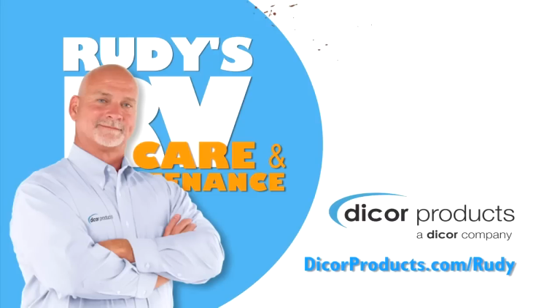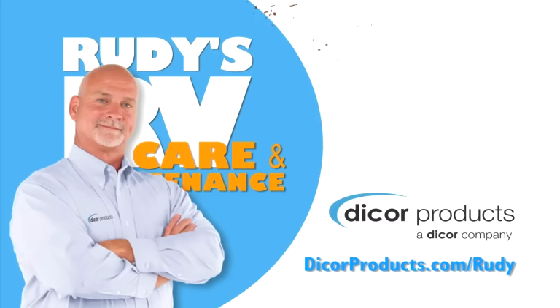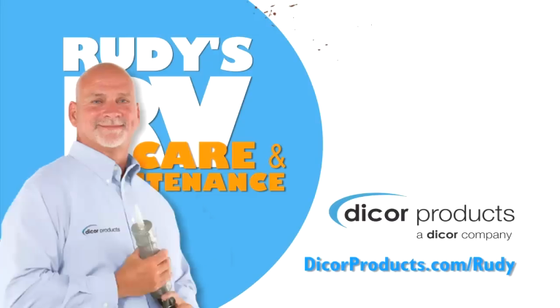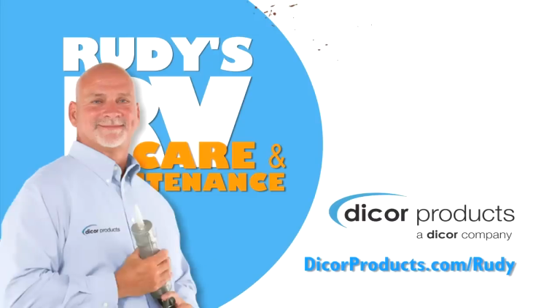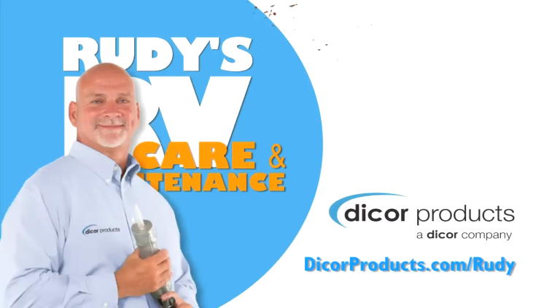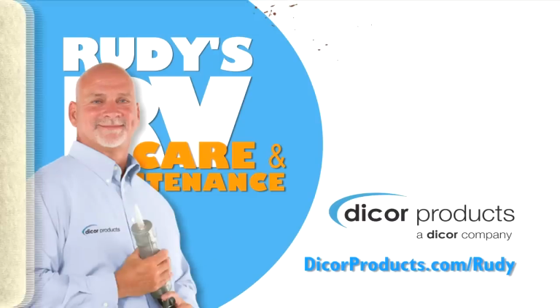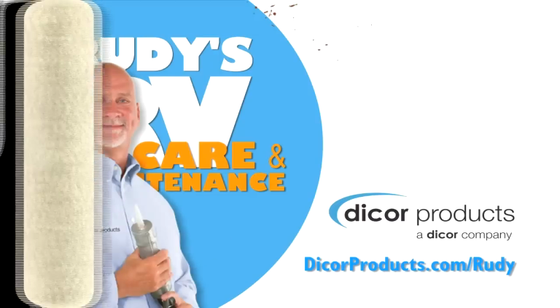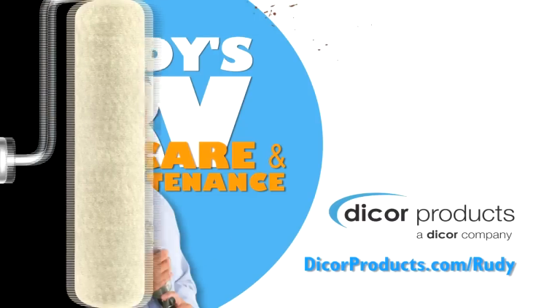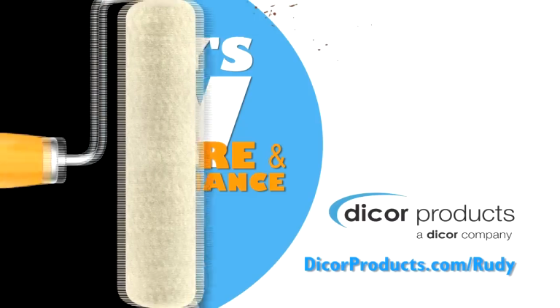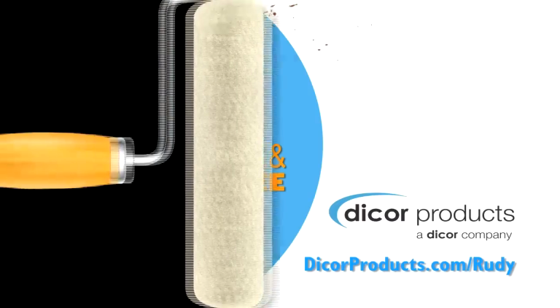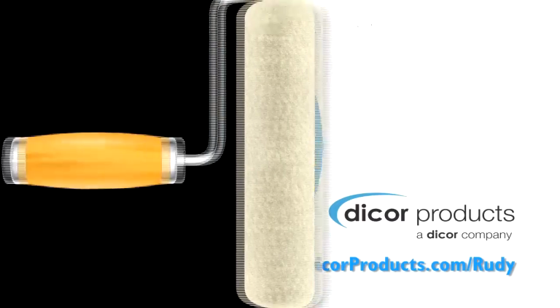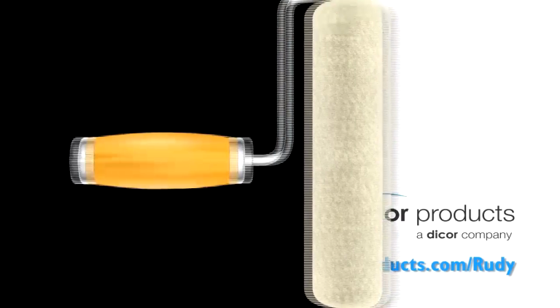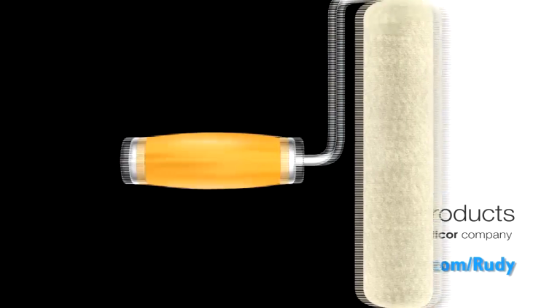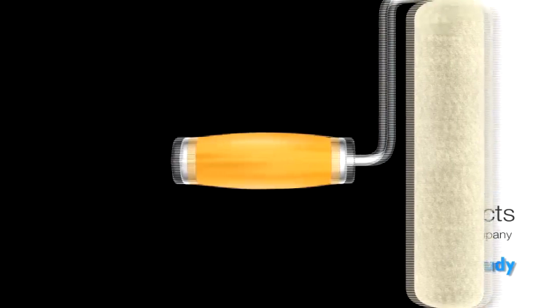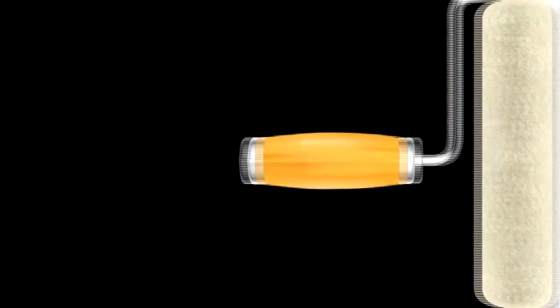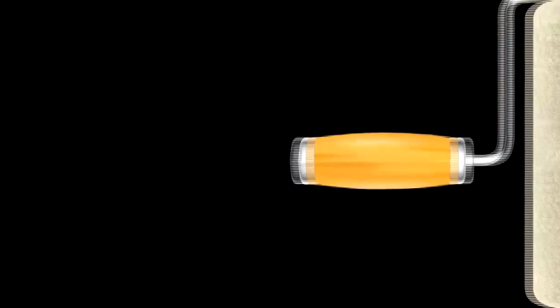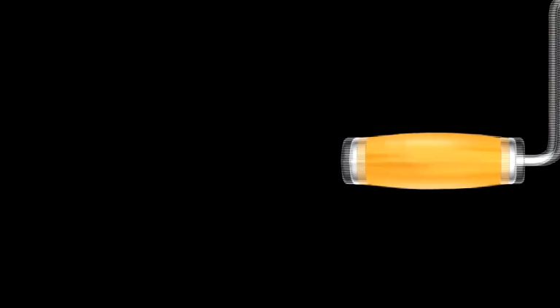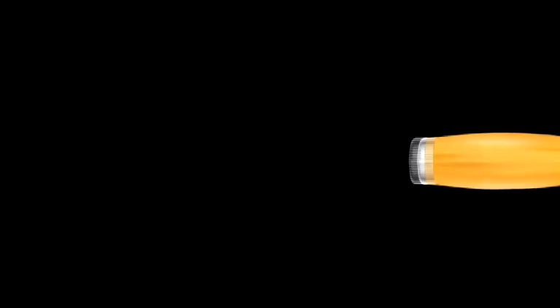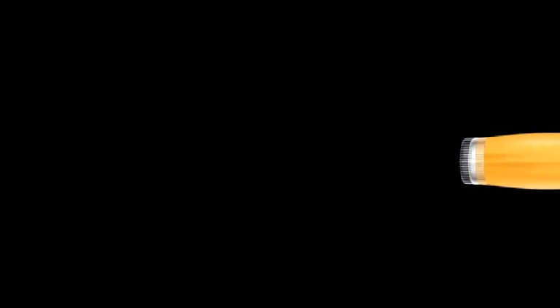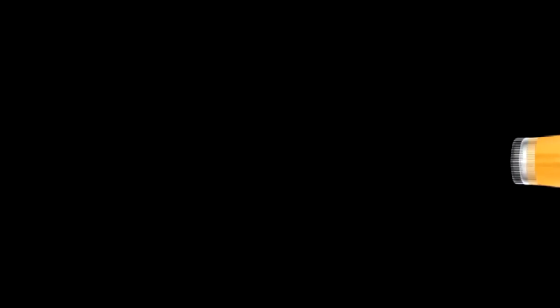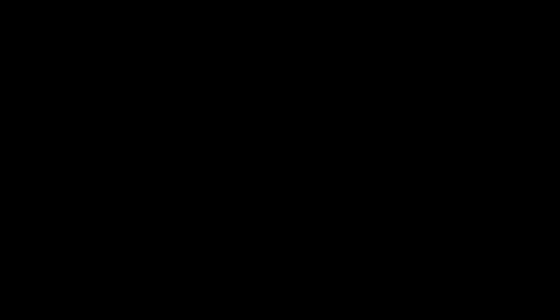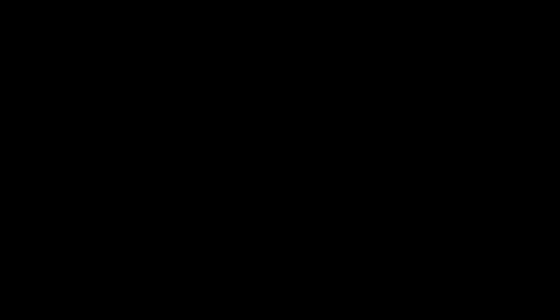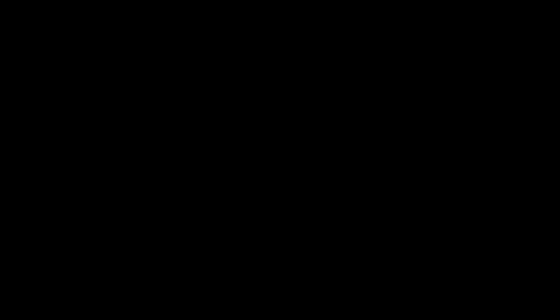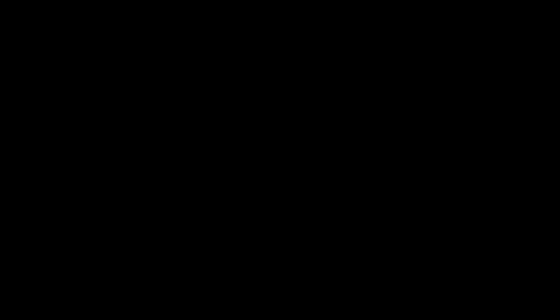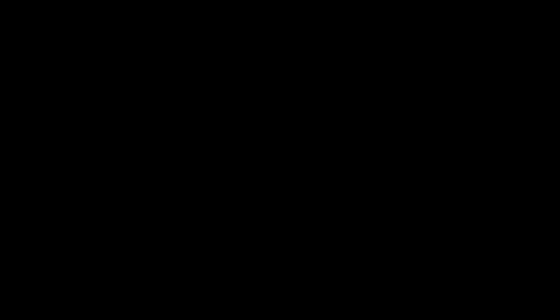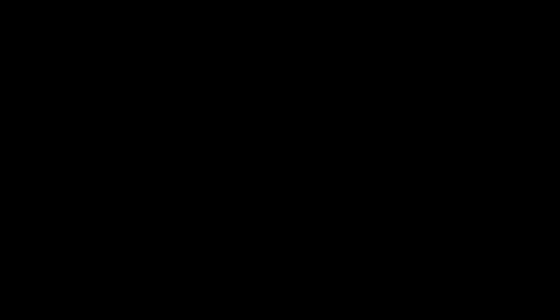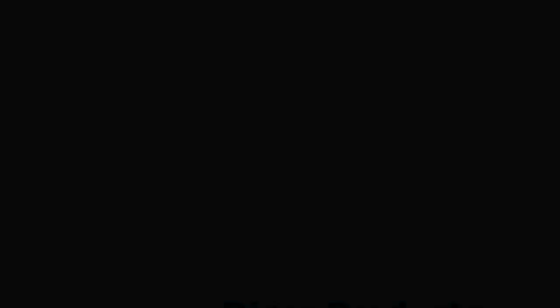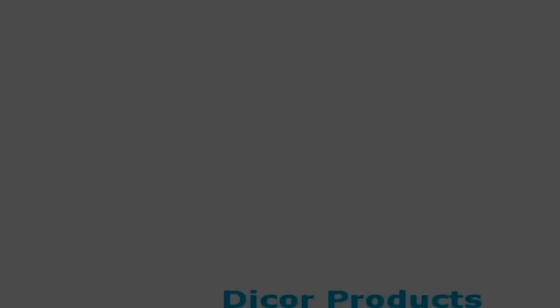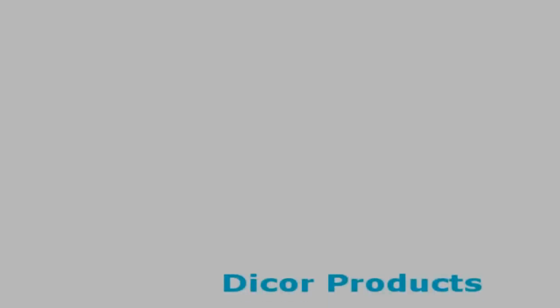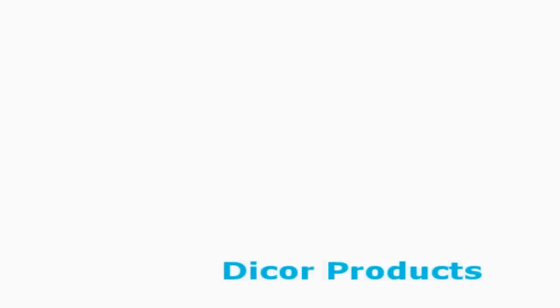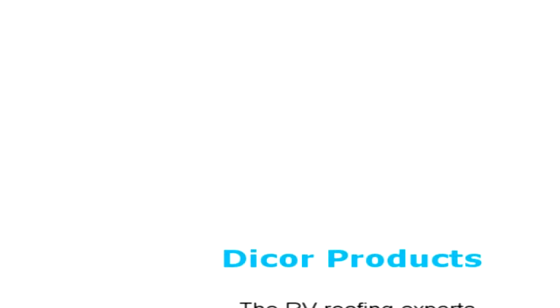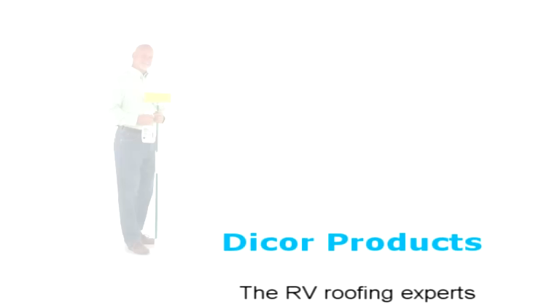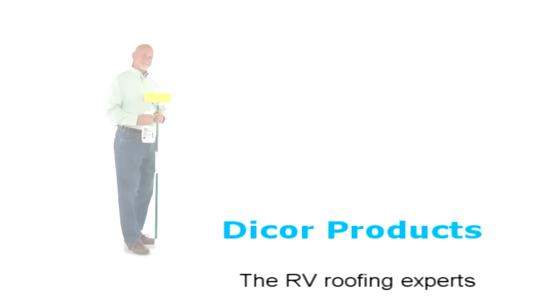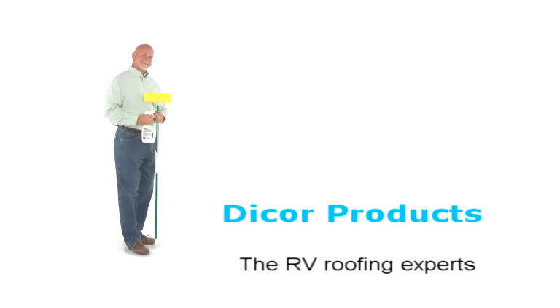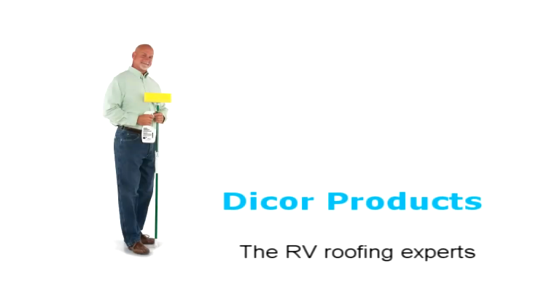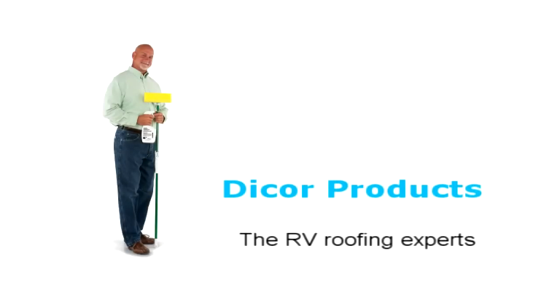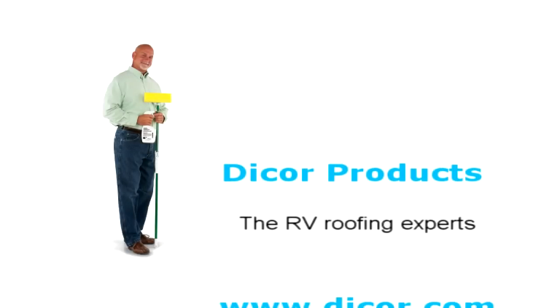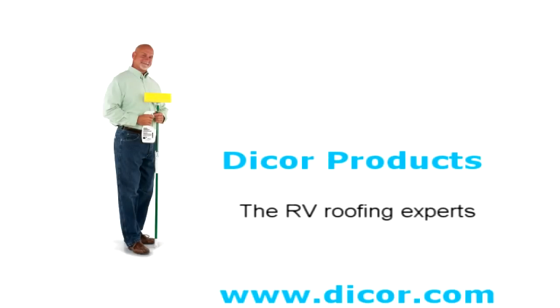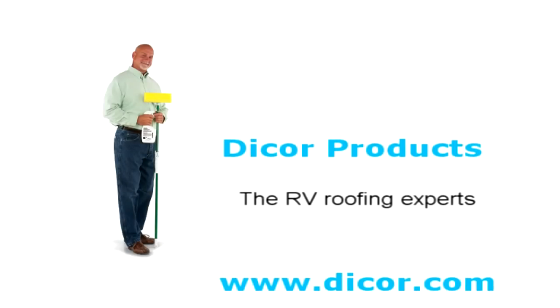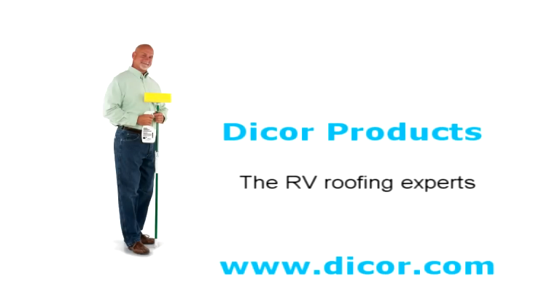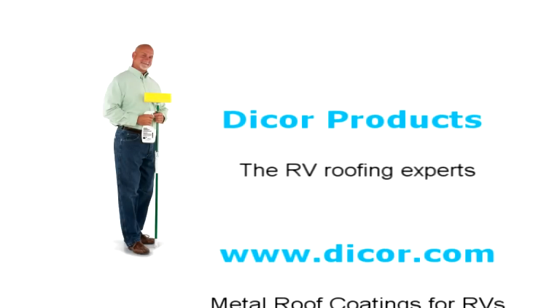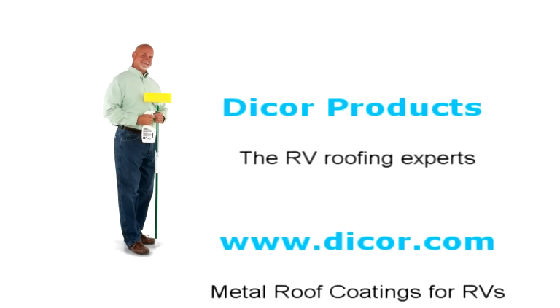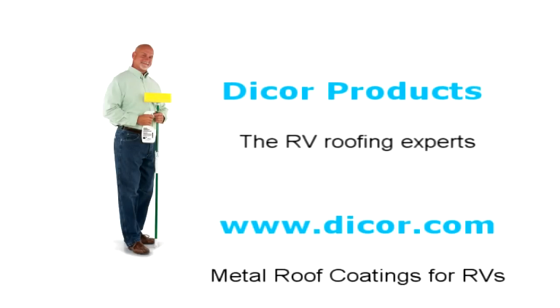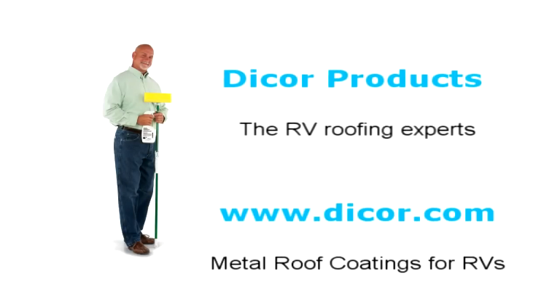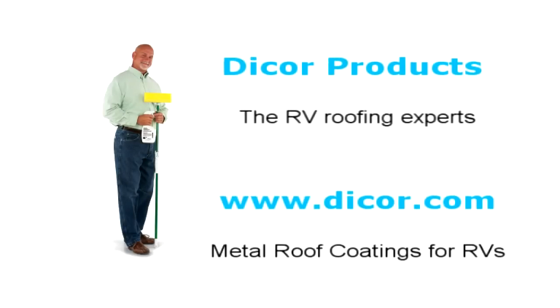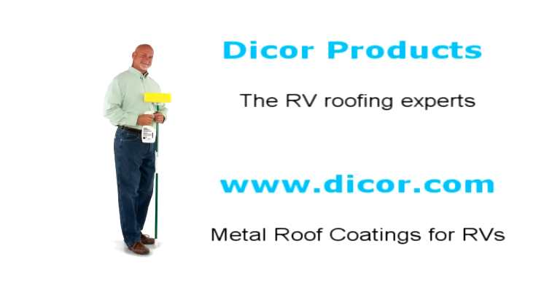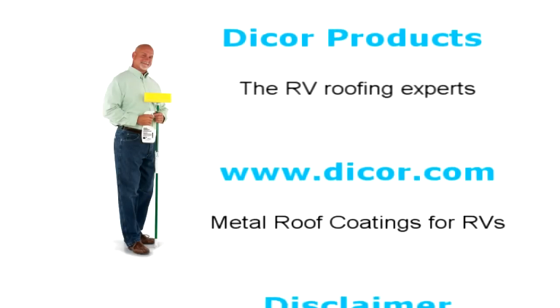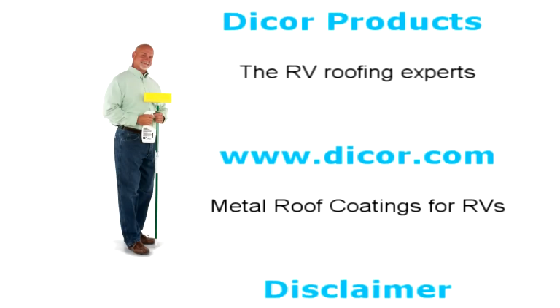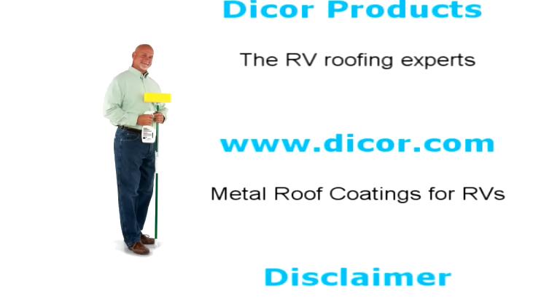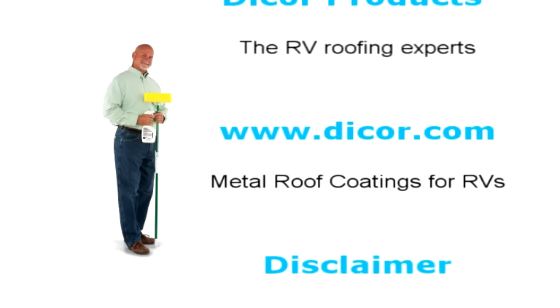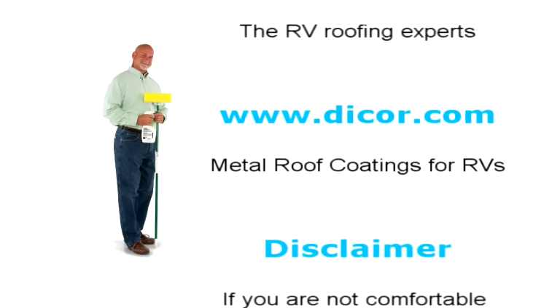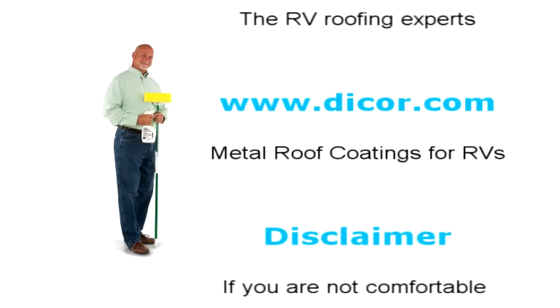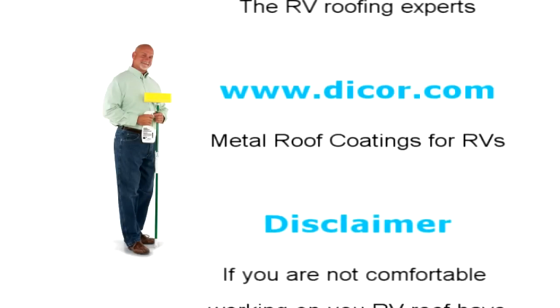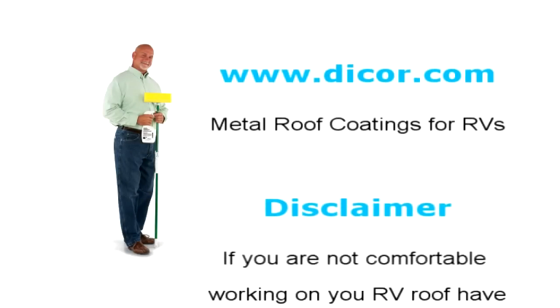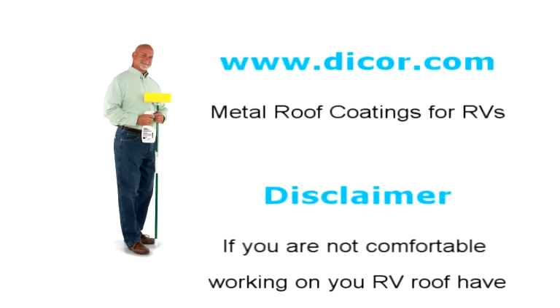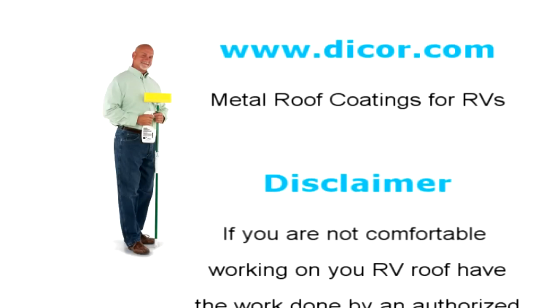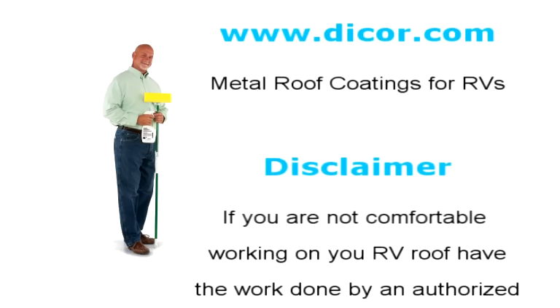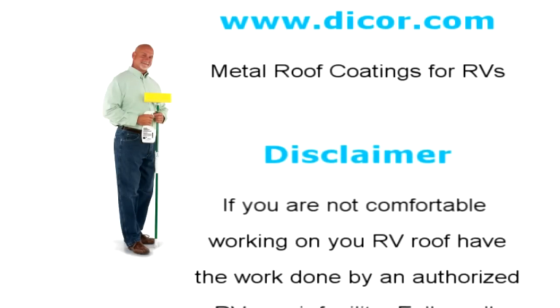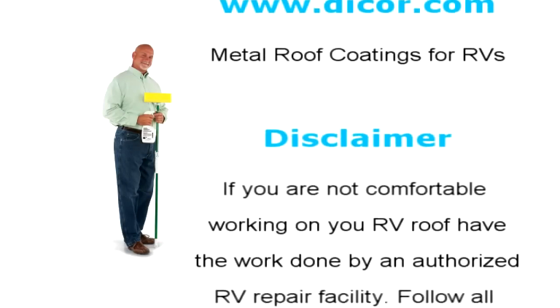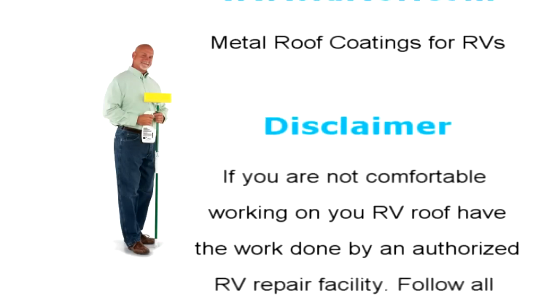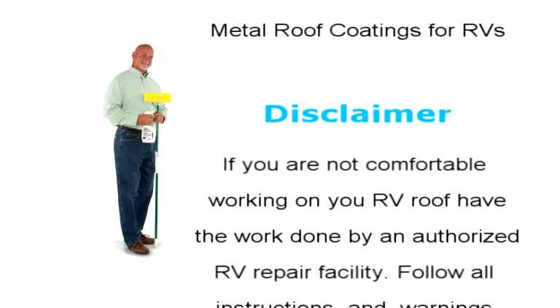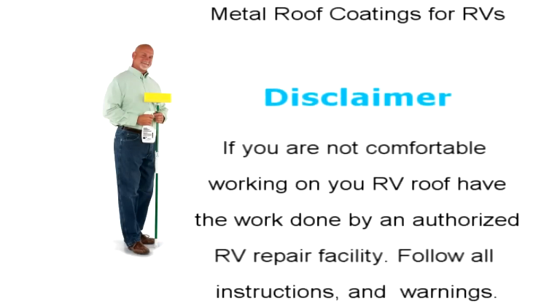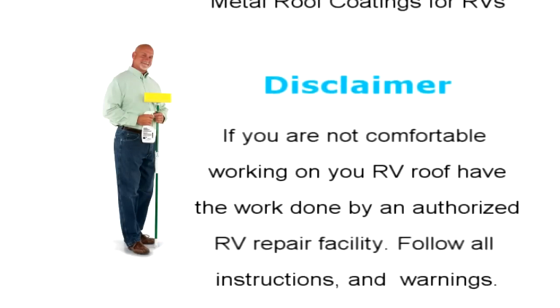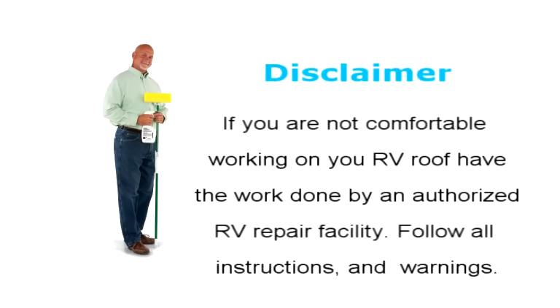We hope you found this video helpful. Please visit our website for more of Rudy's helpful roofing resources.